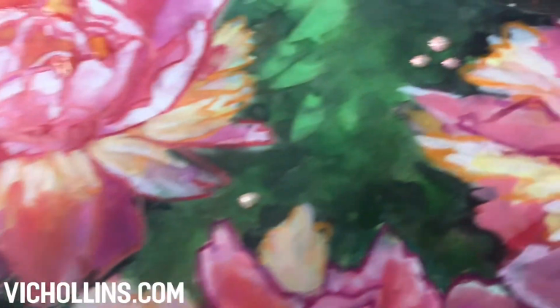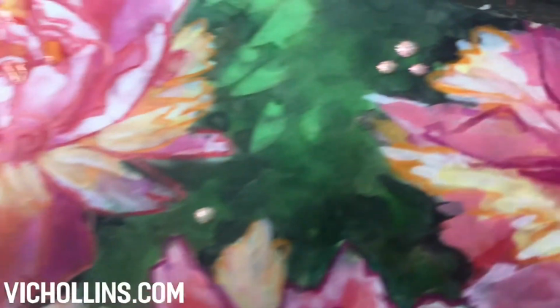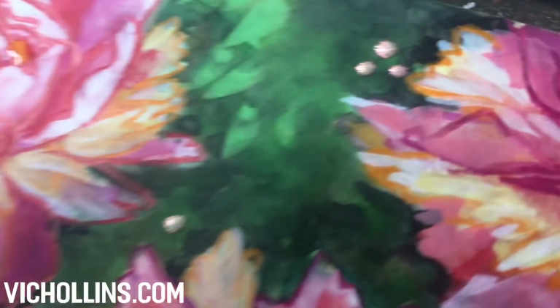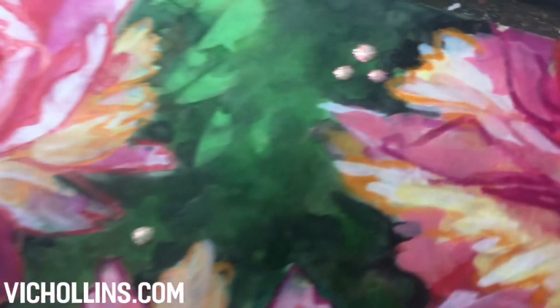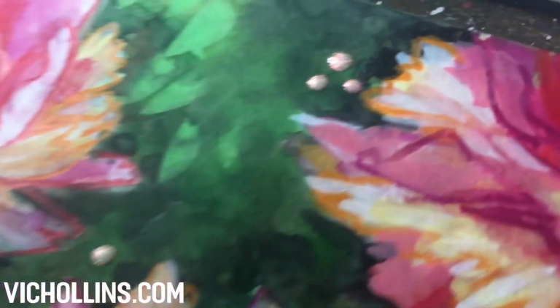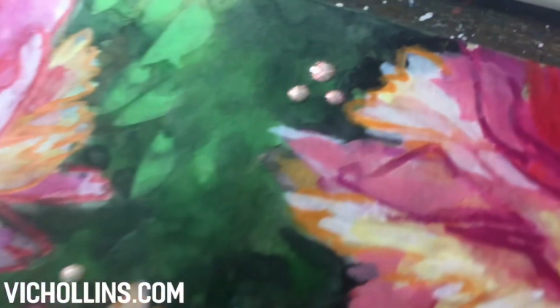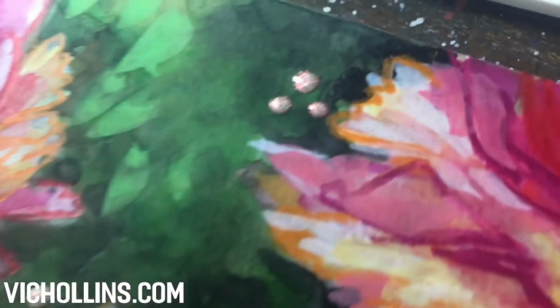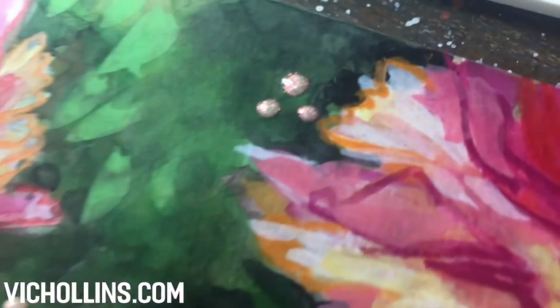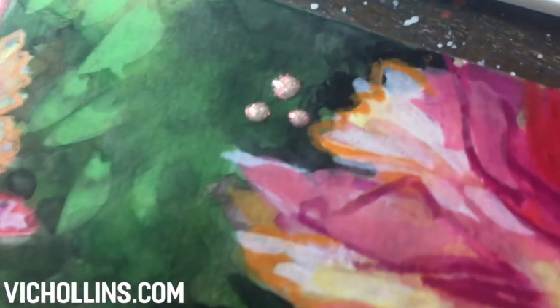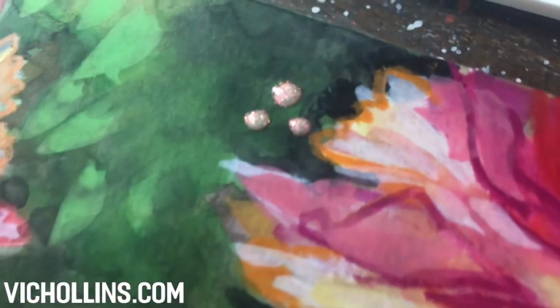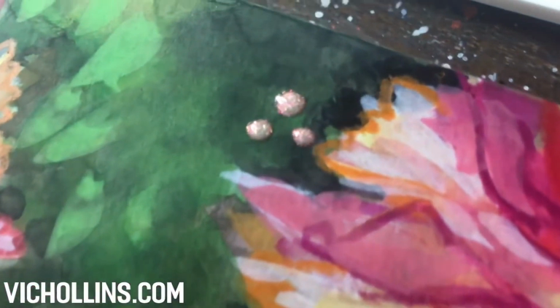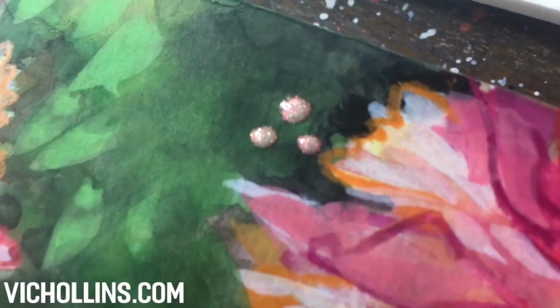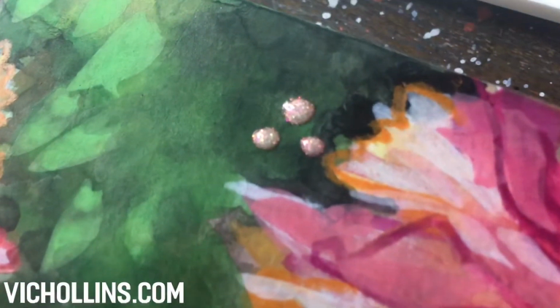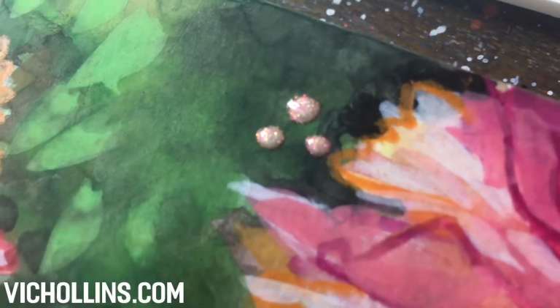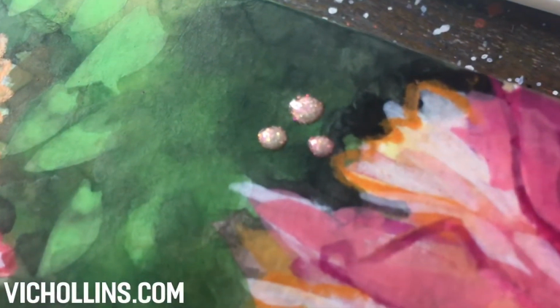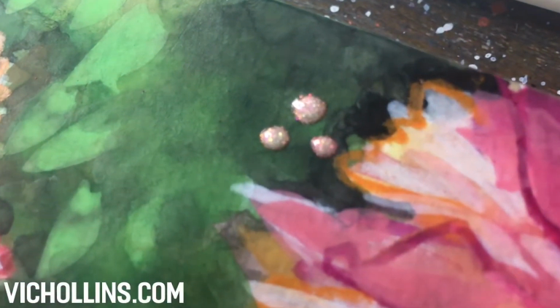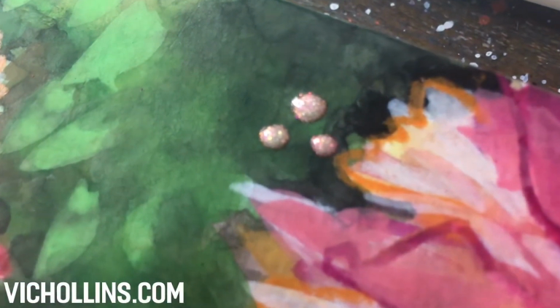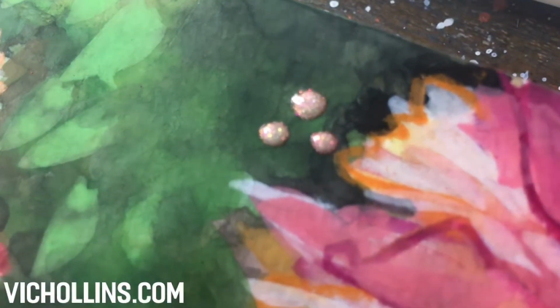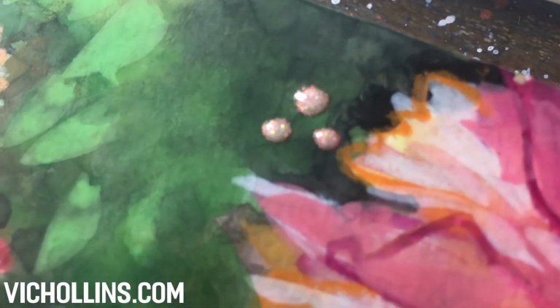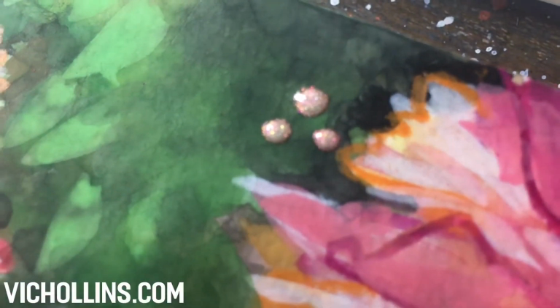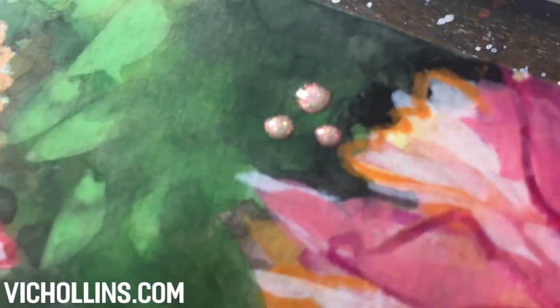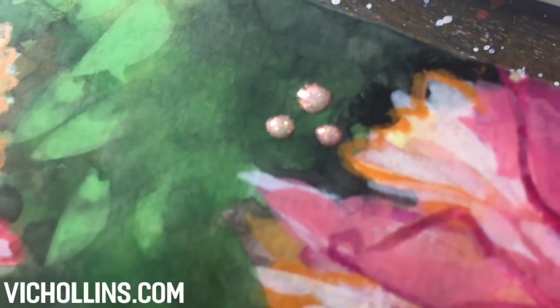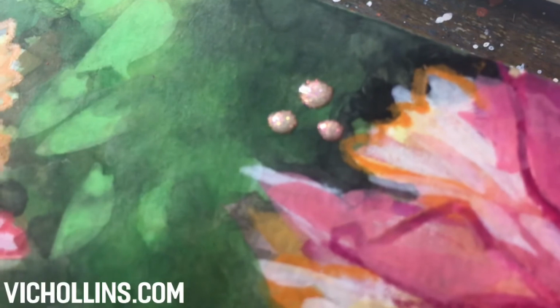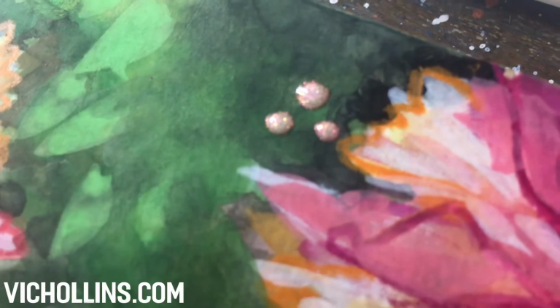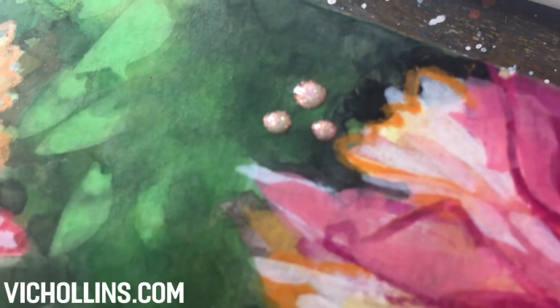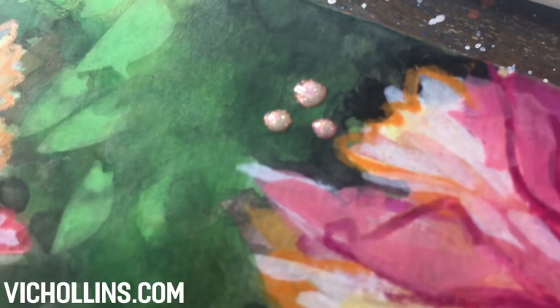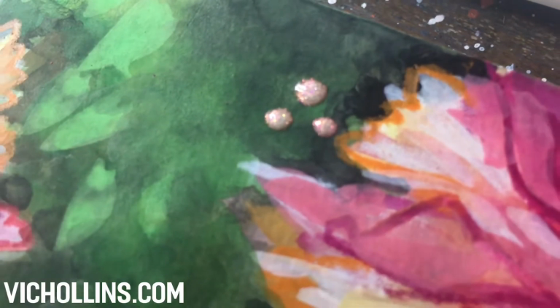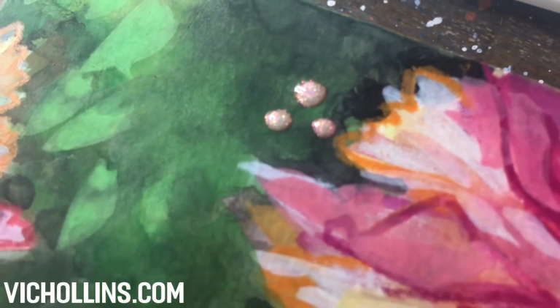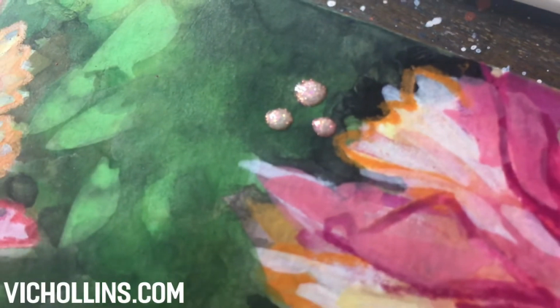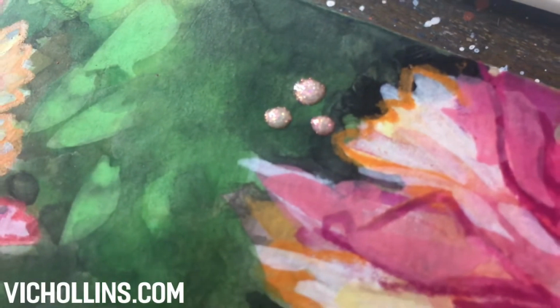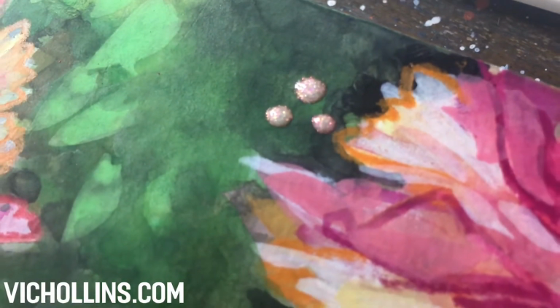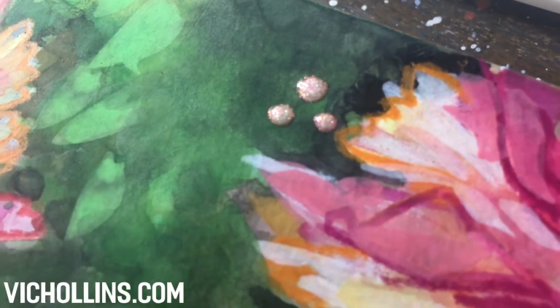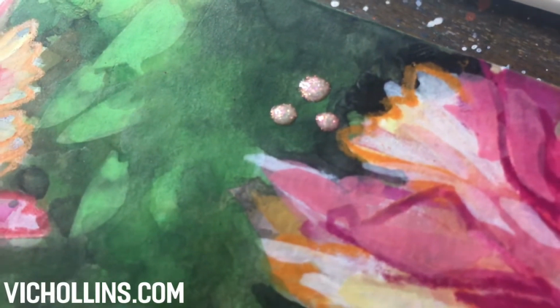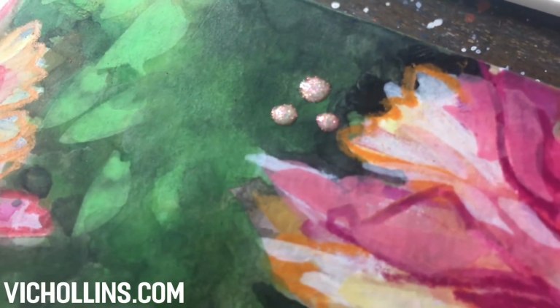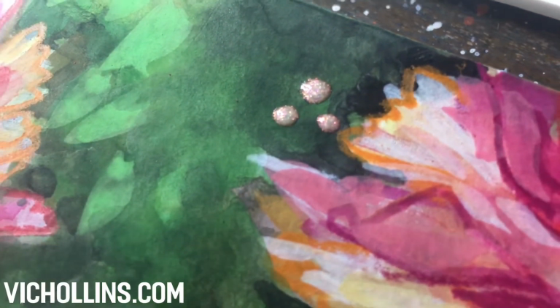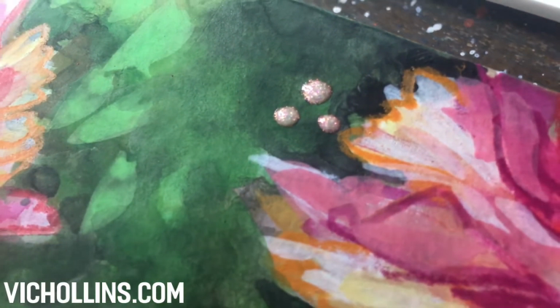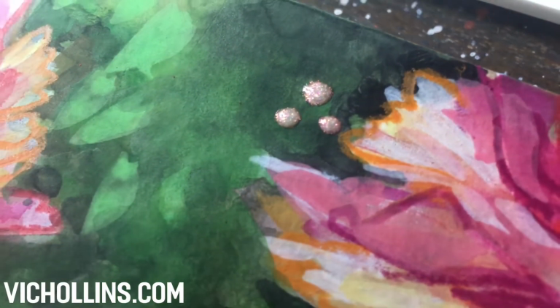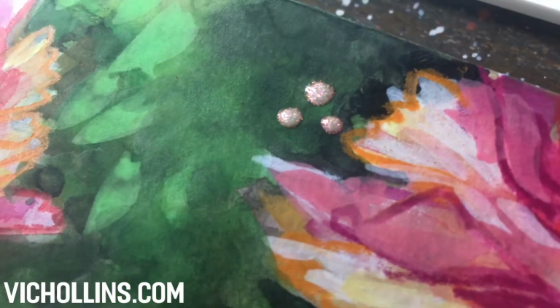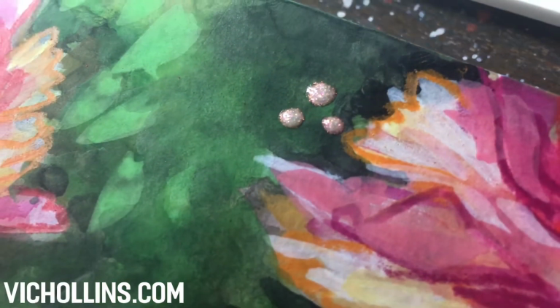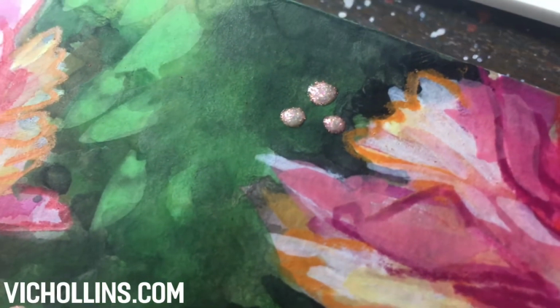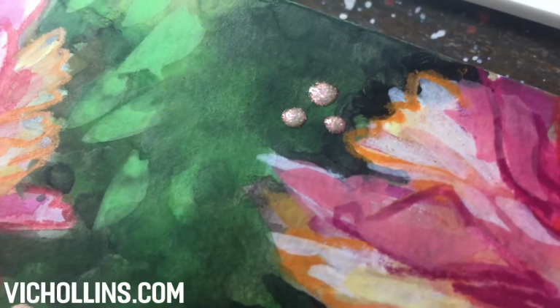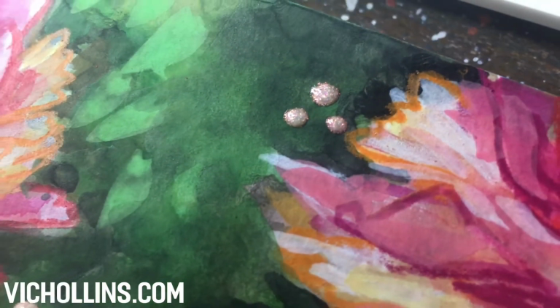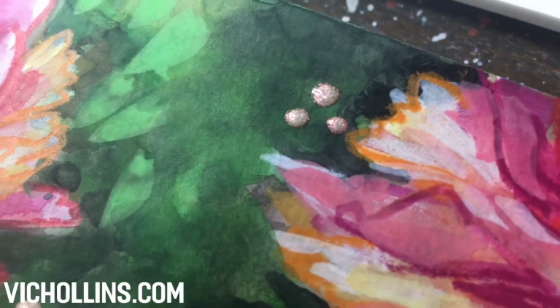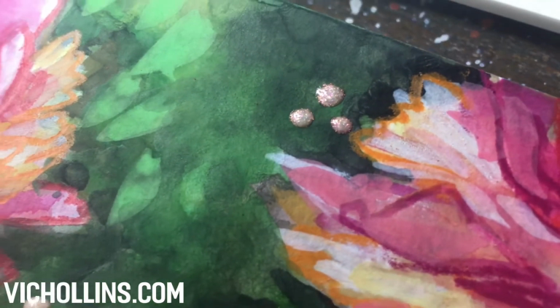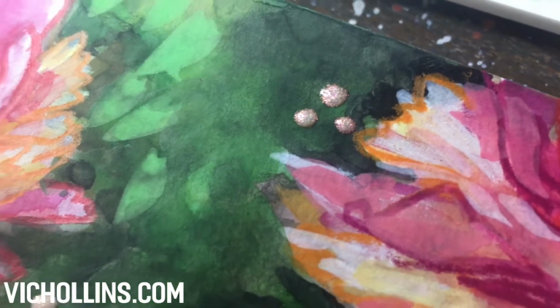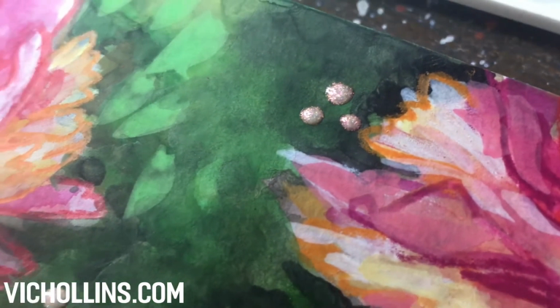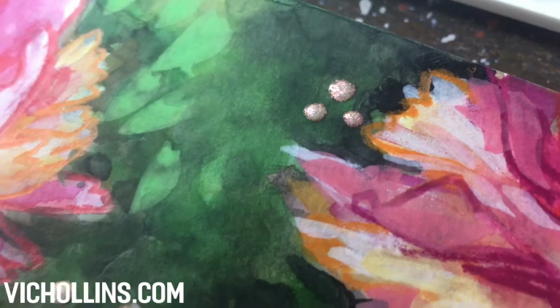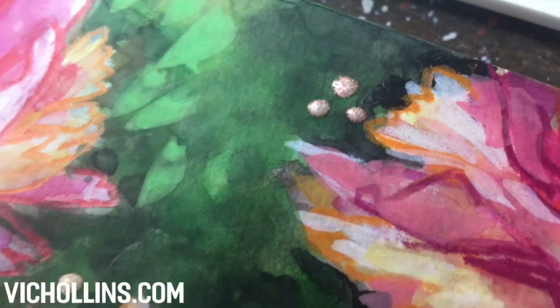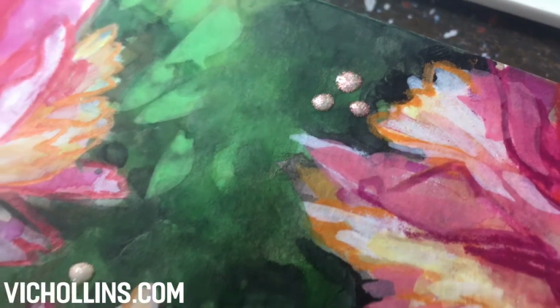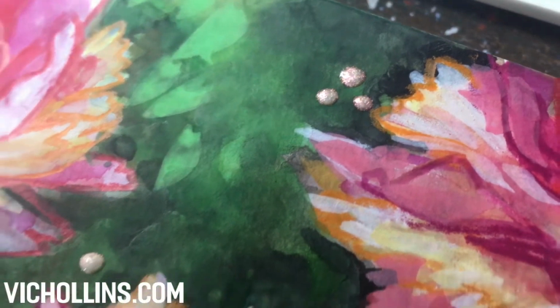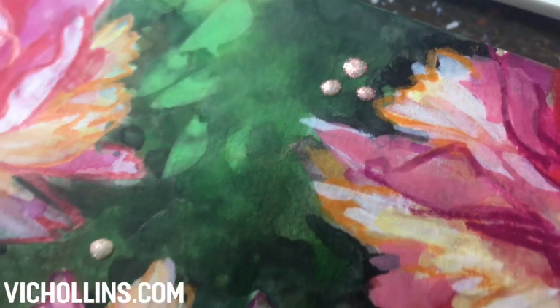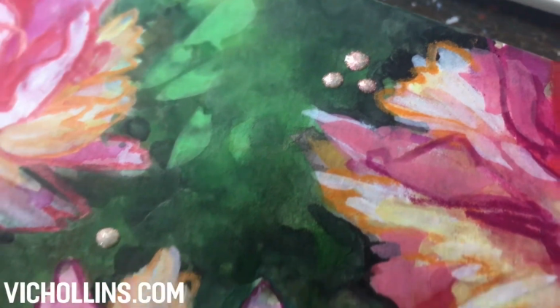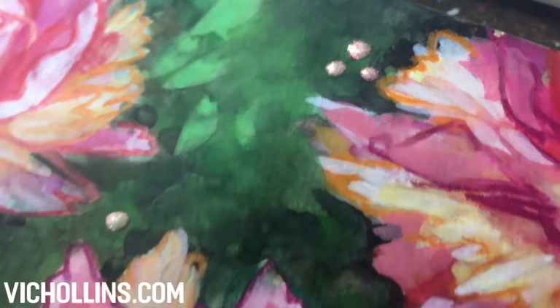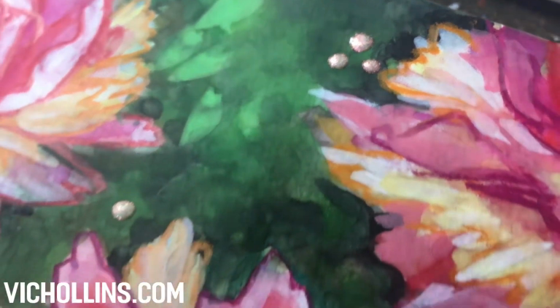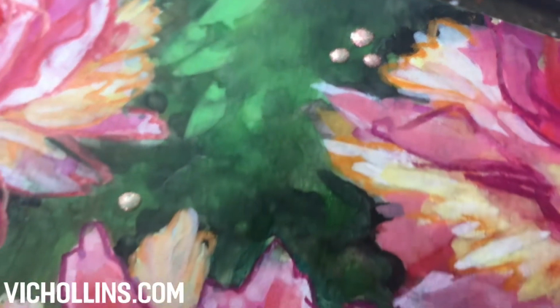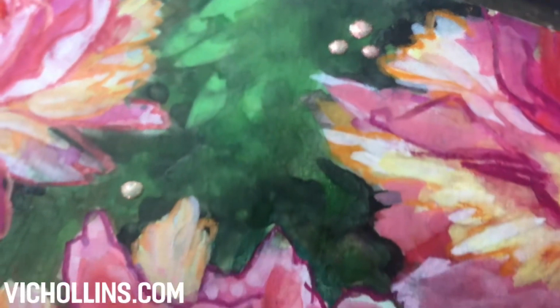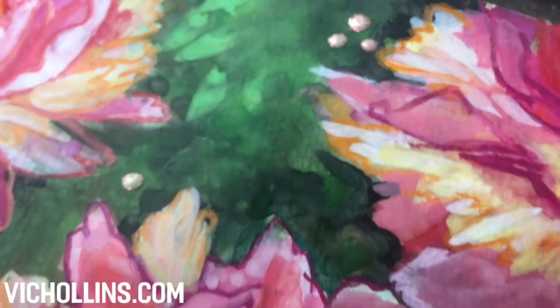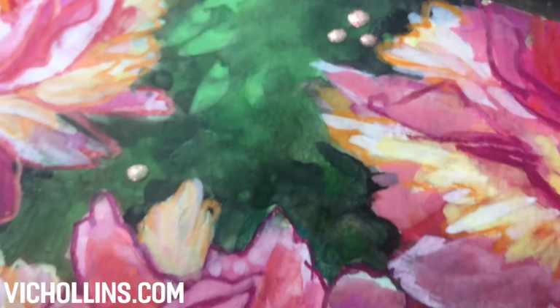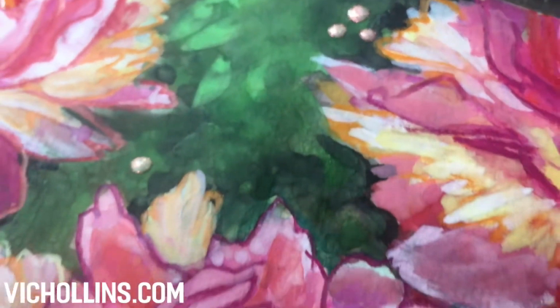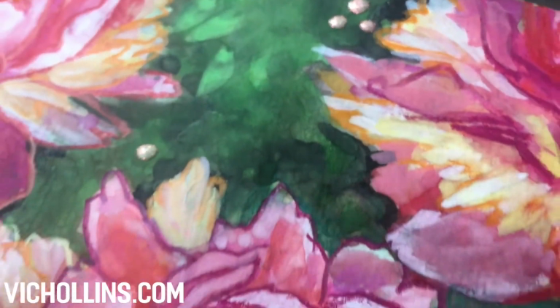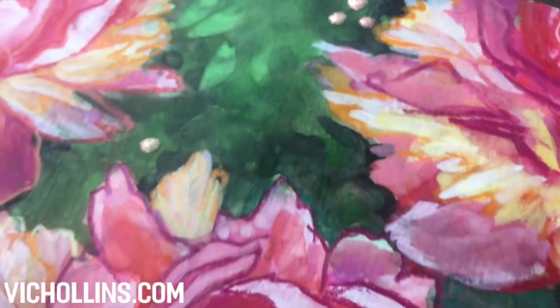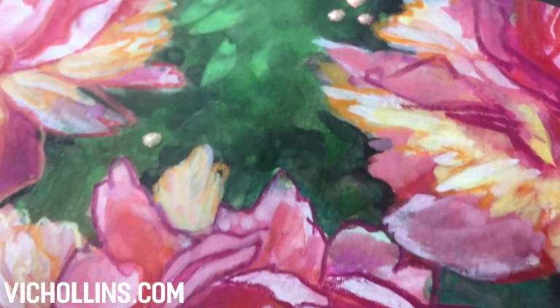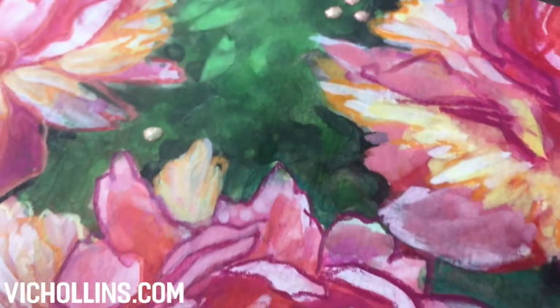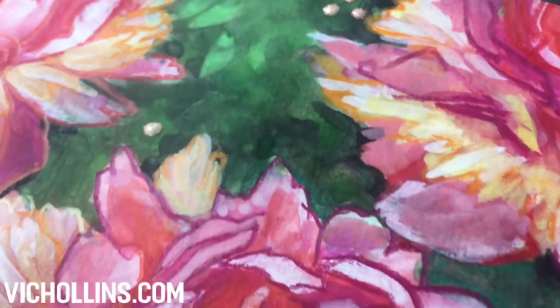I've added a couple little areas of metallic watercolor to this piece as well. This is the Sparkle Pink by Rembrandt watercolor.